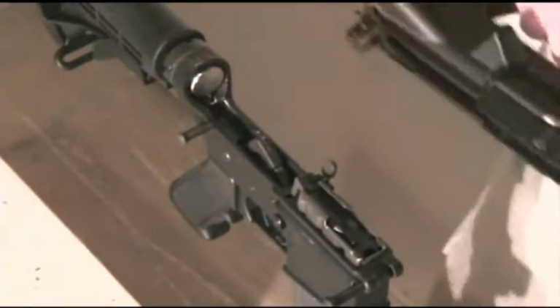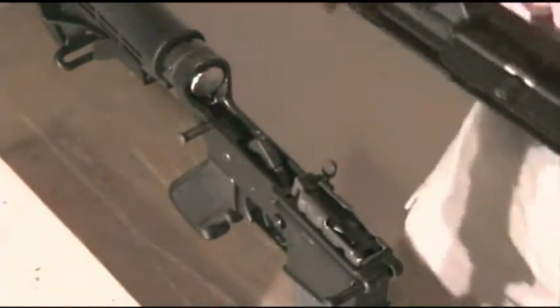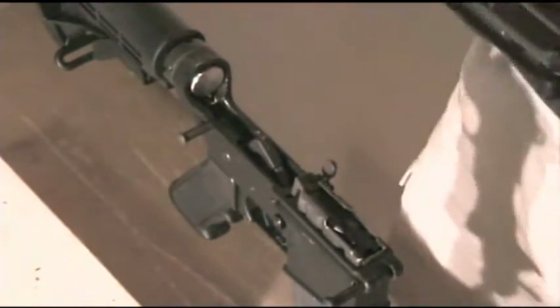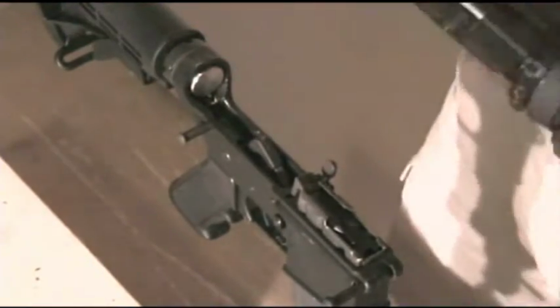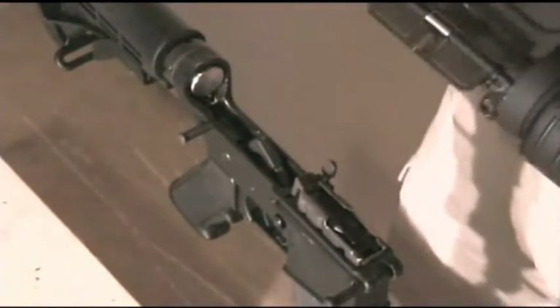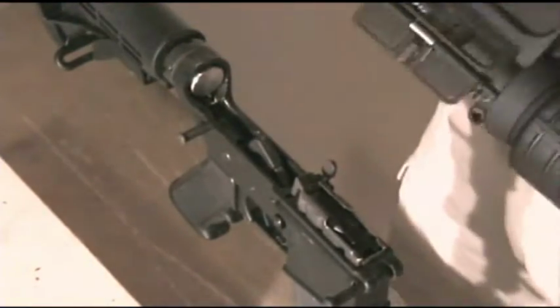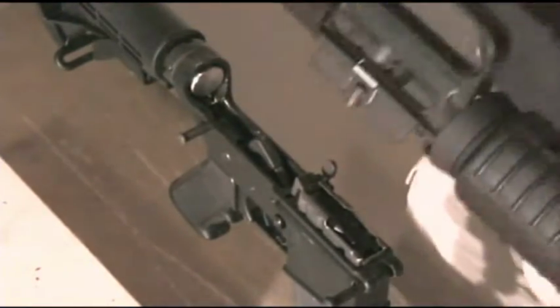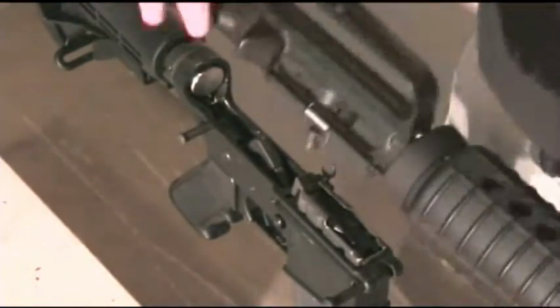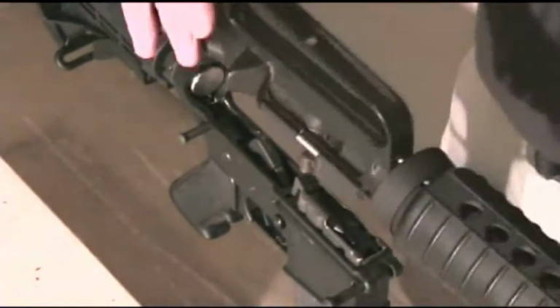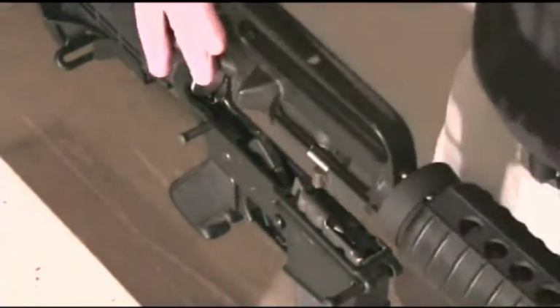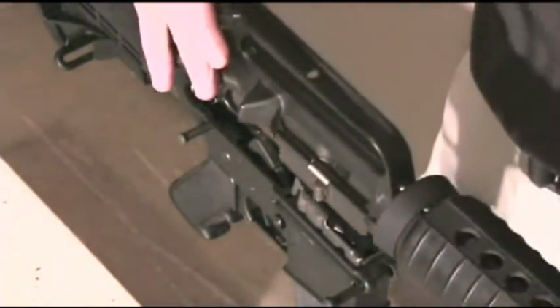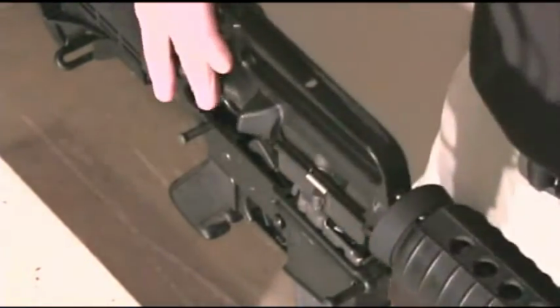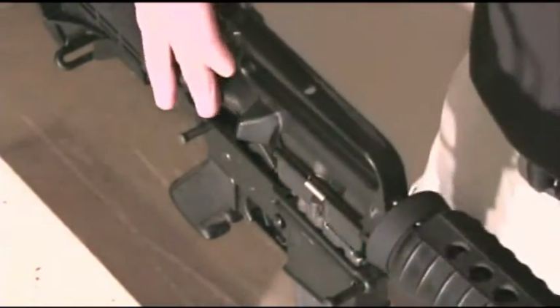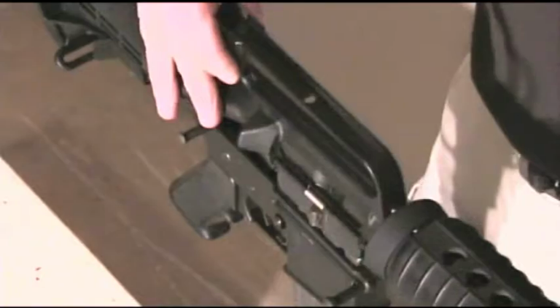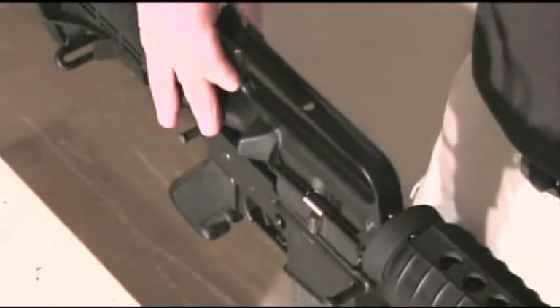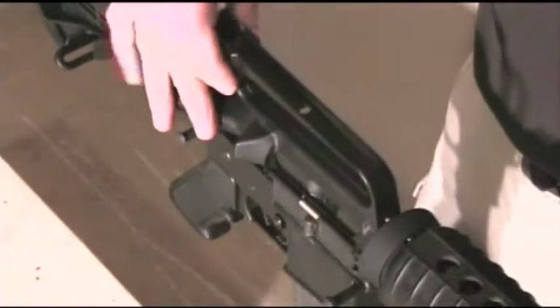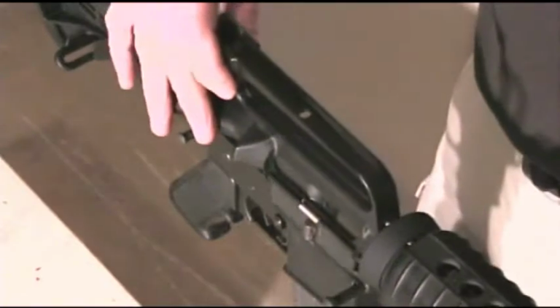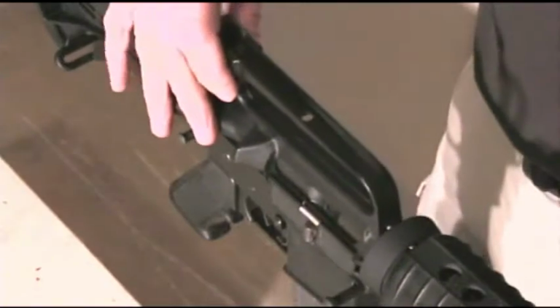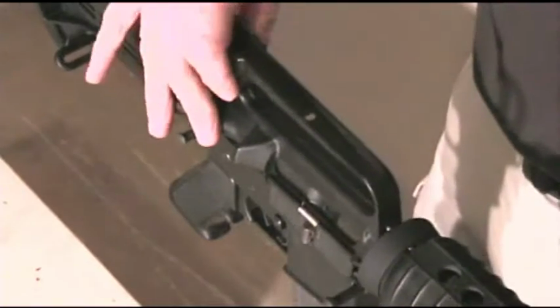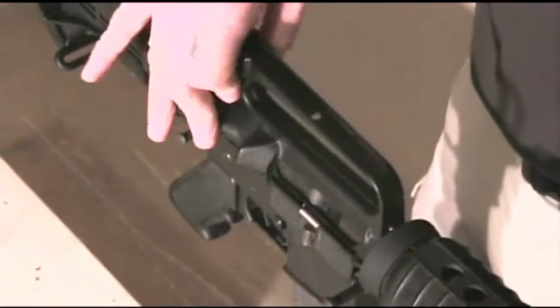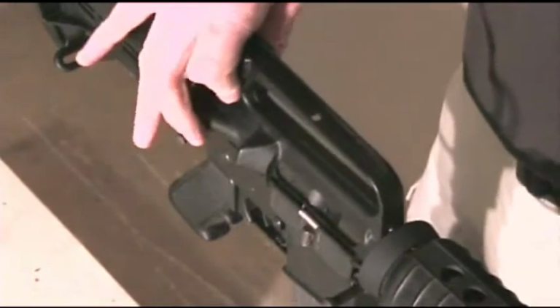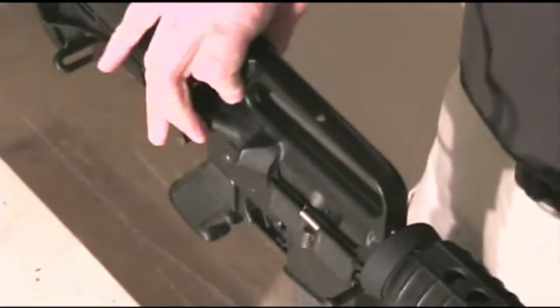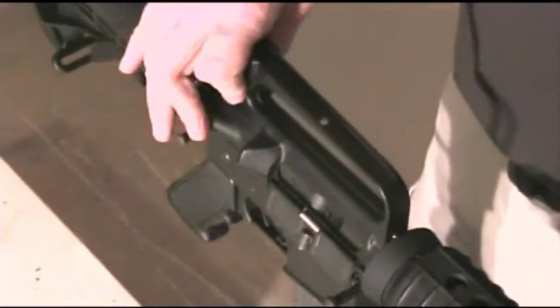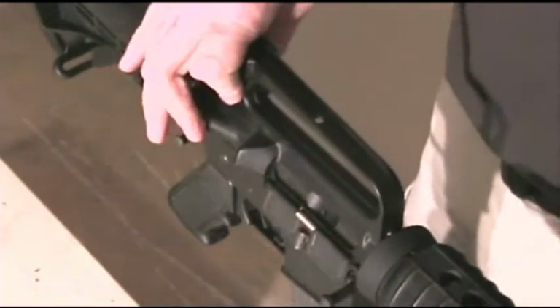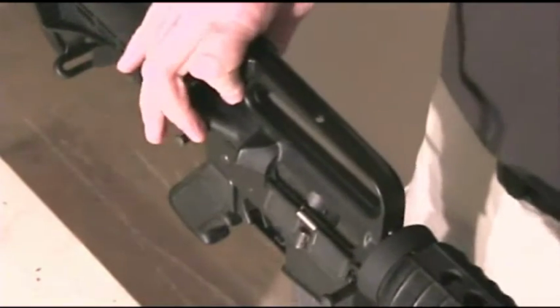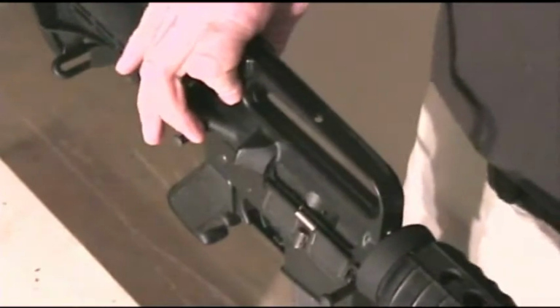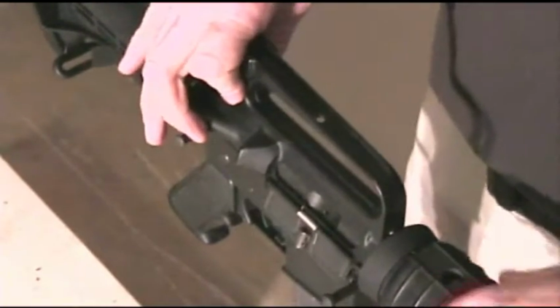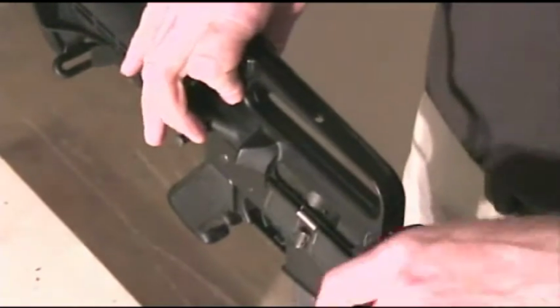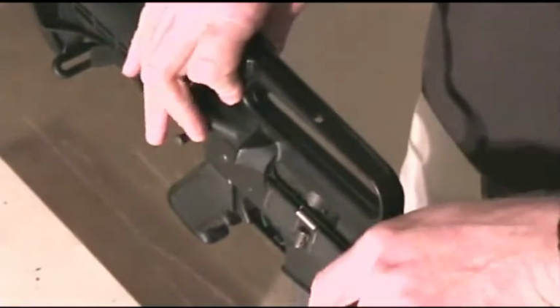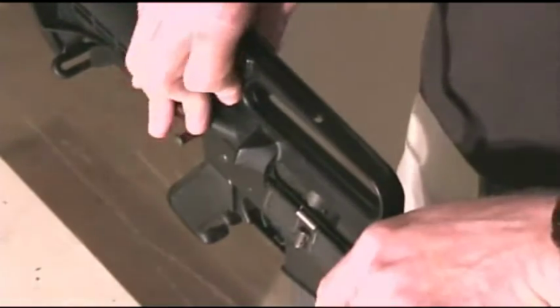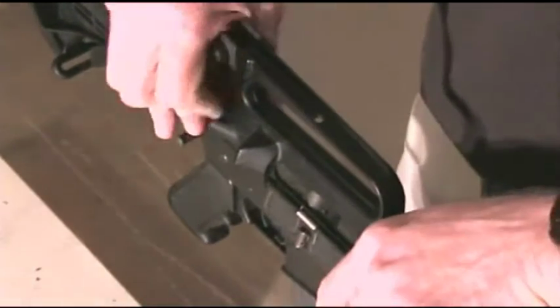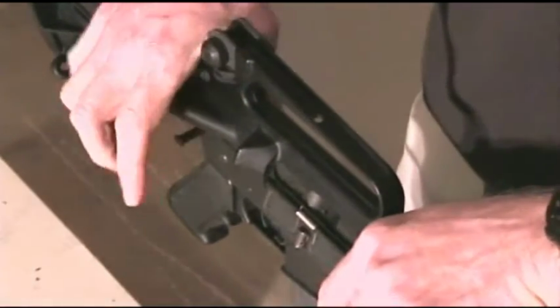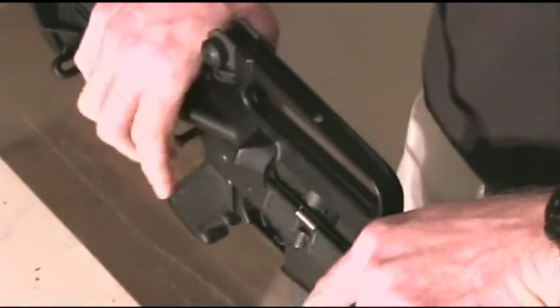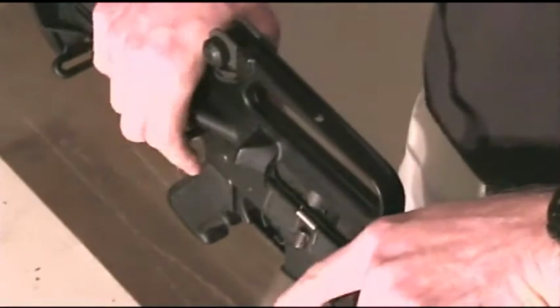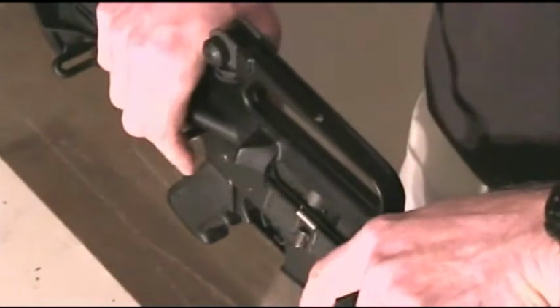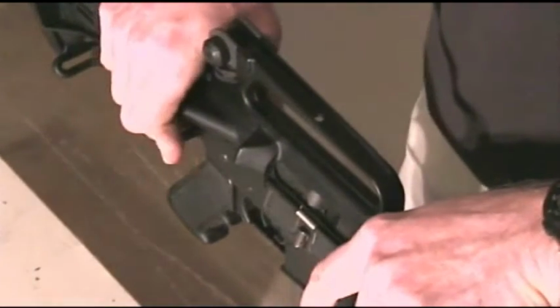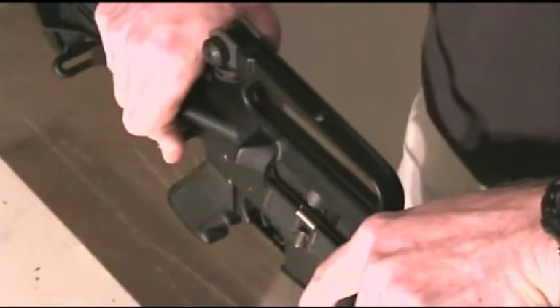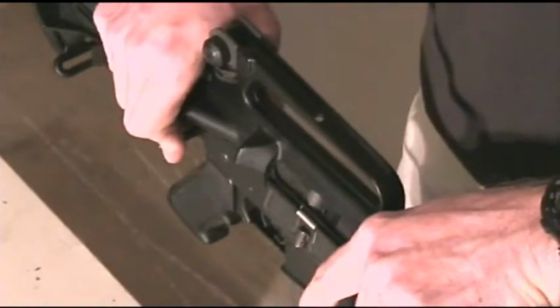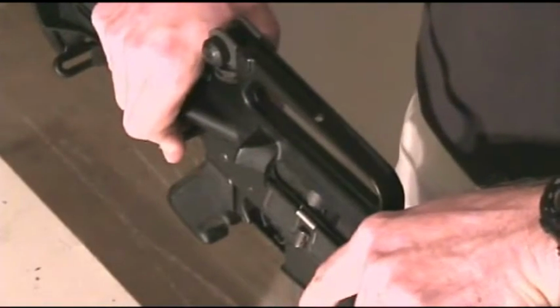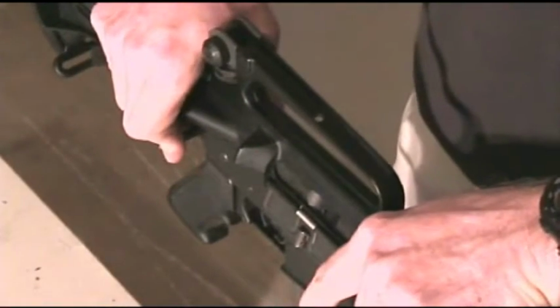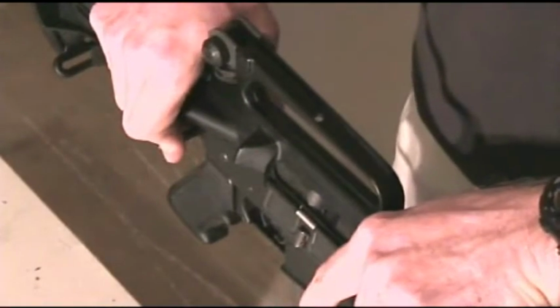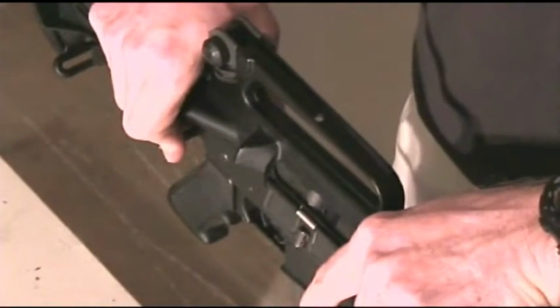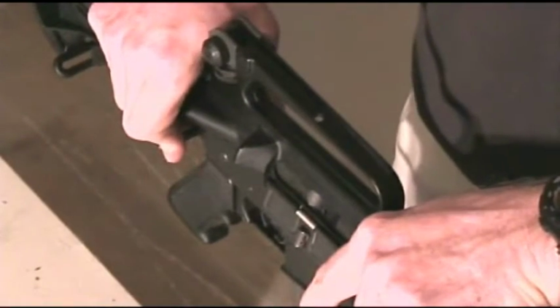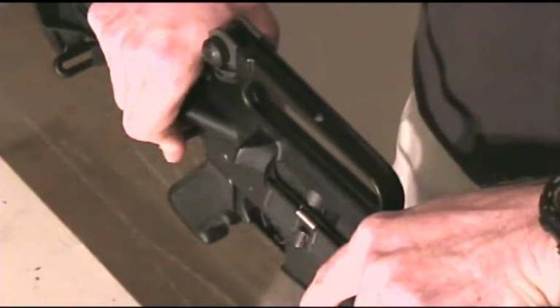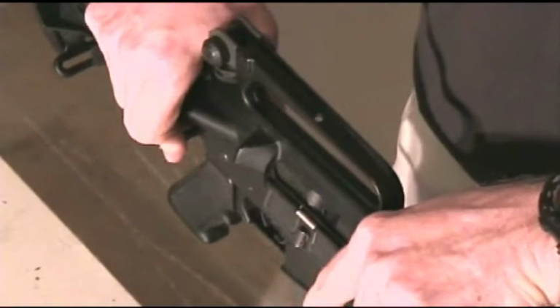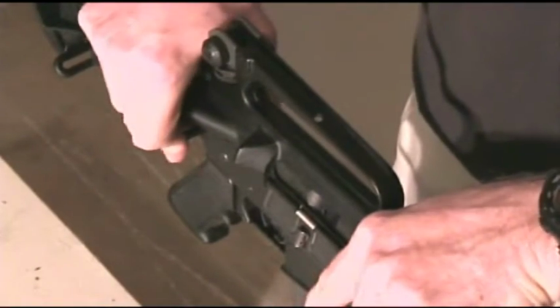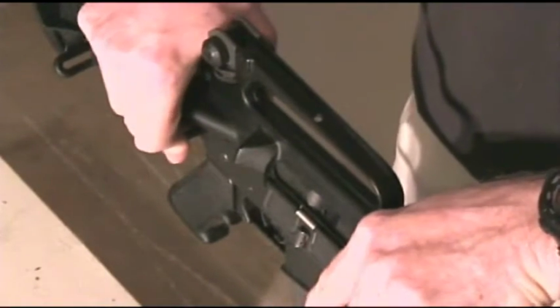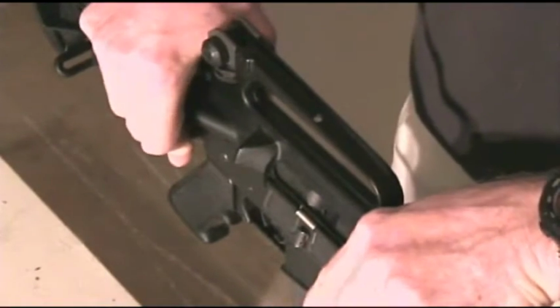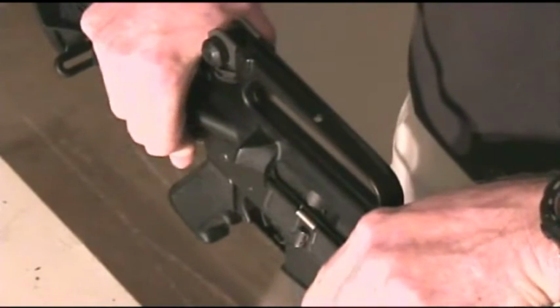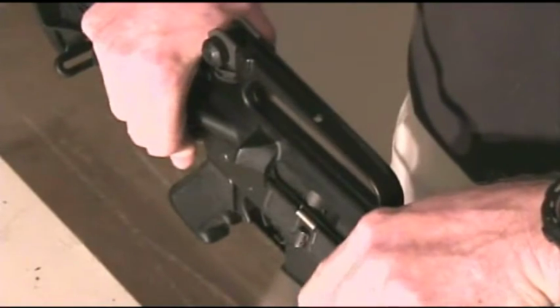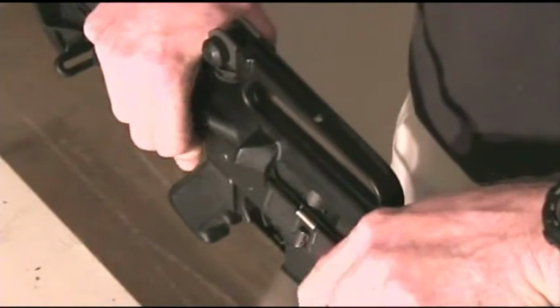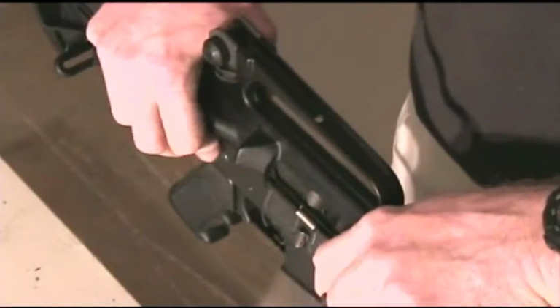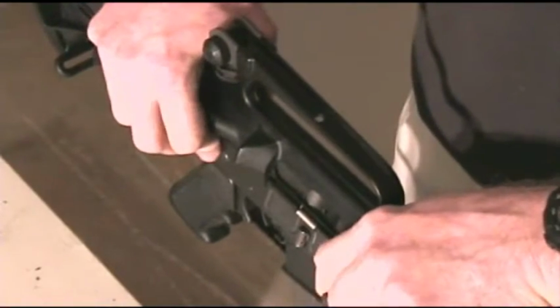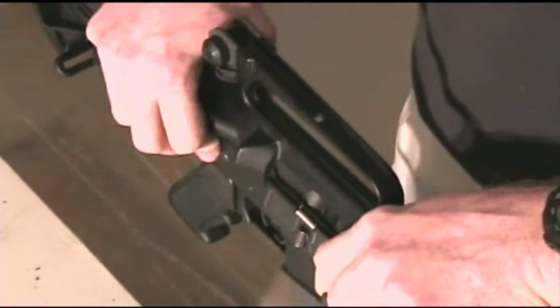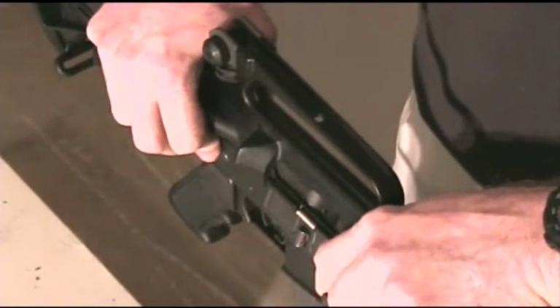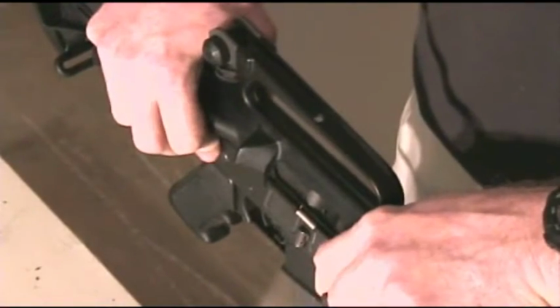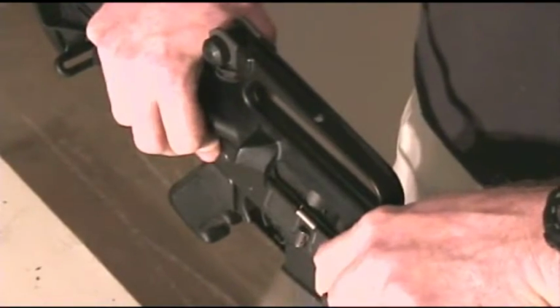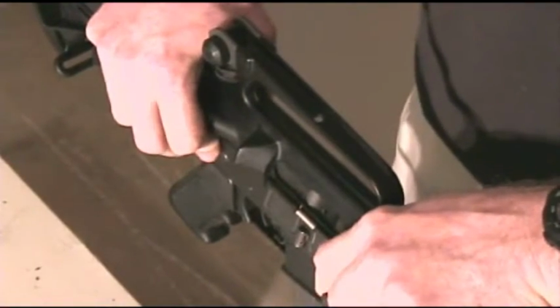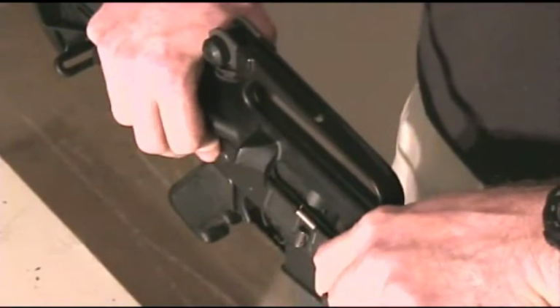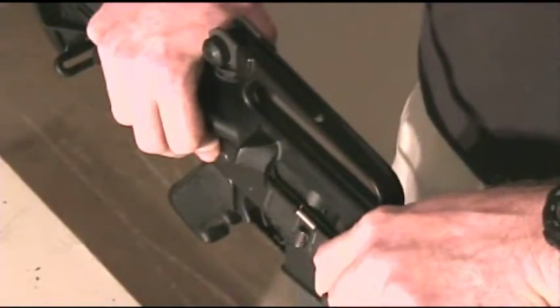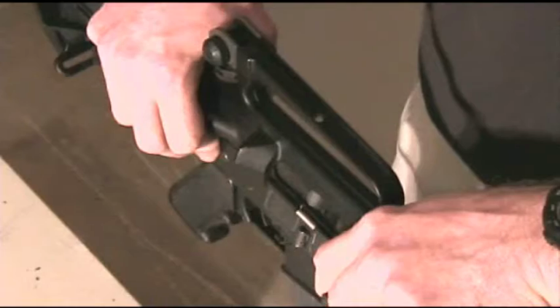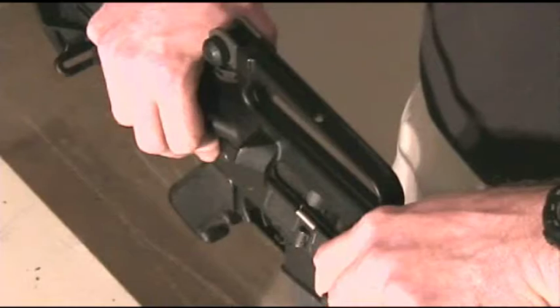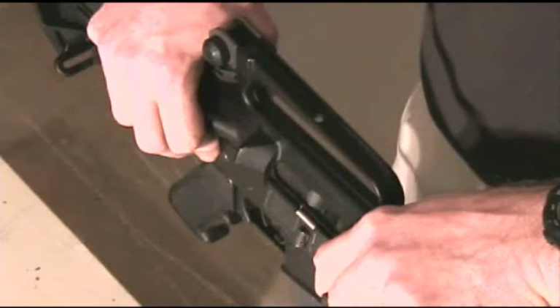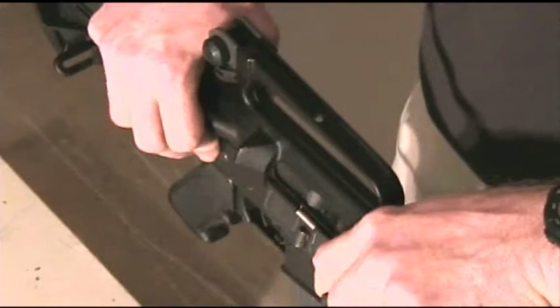Place the upper receiver onto the lower receiver and replace the takedown pins. Installation of your TAPCO T6 stock is complete.